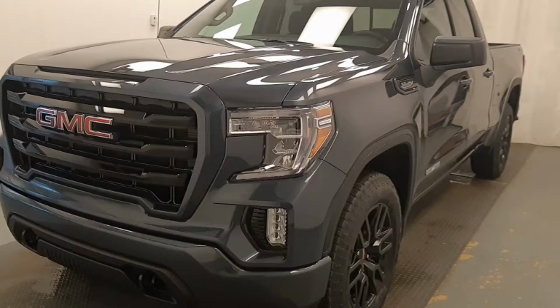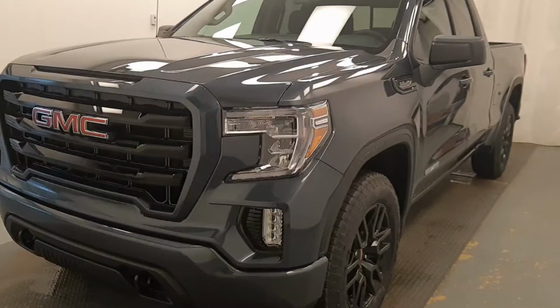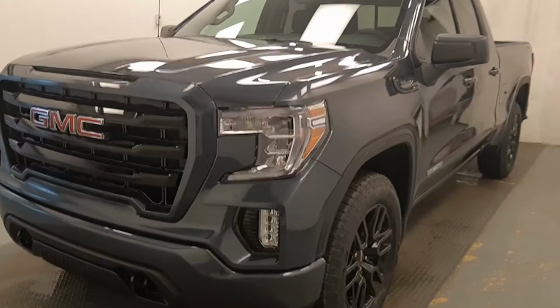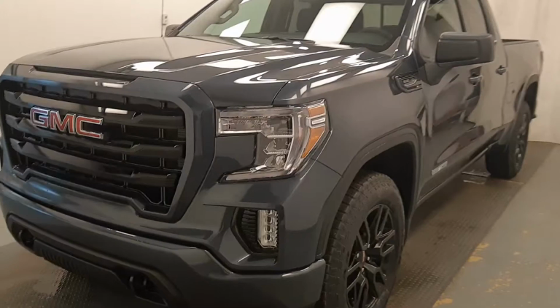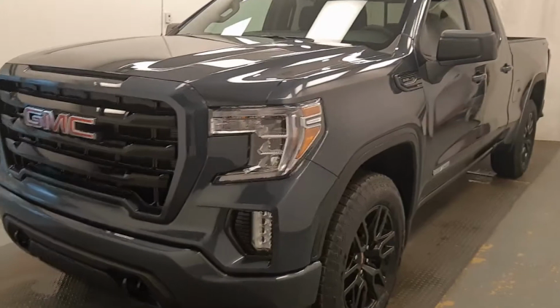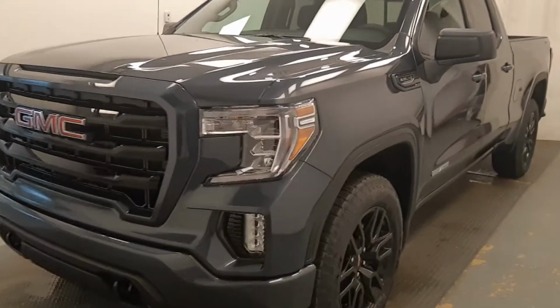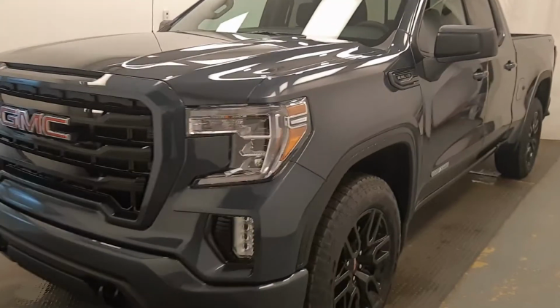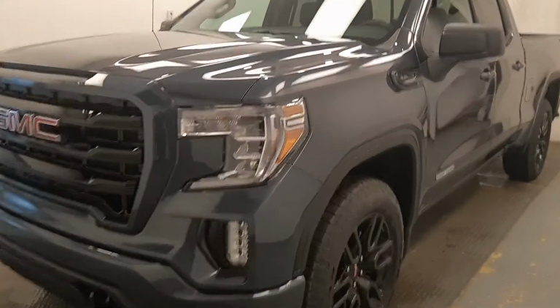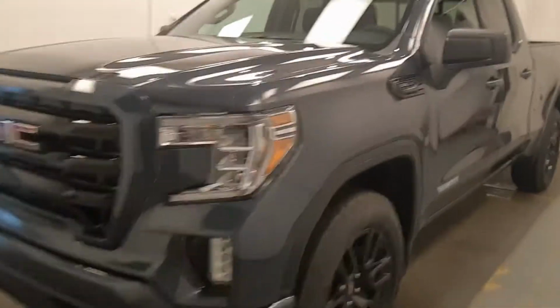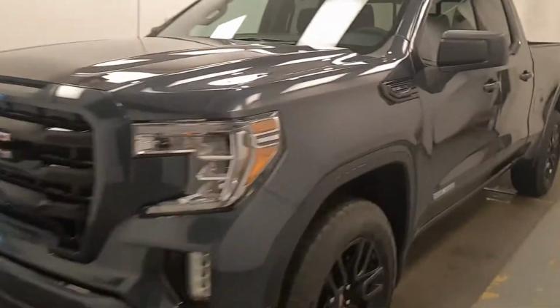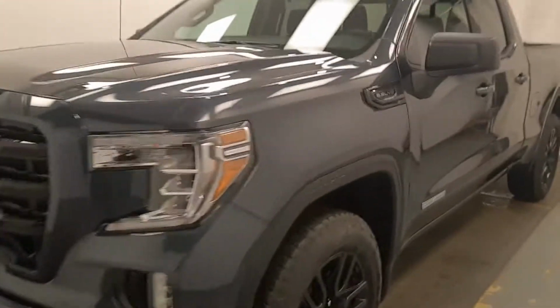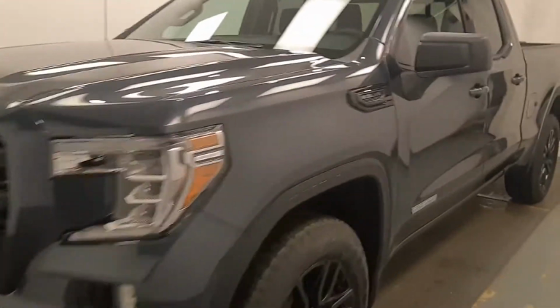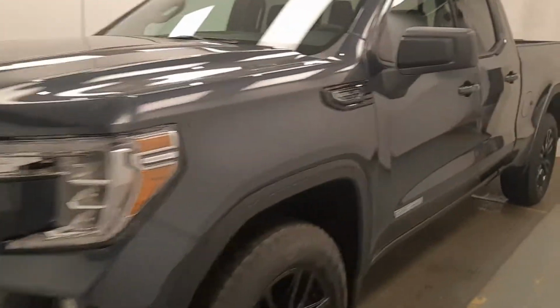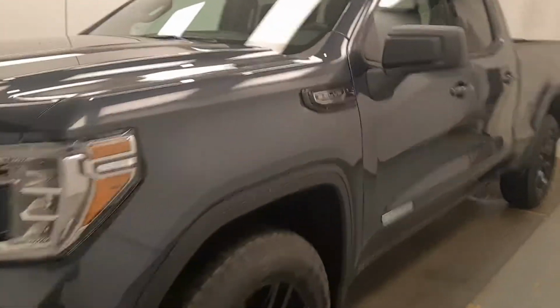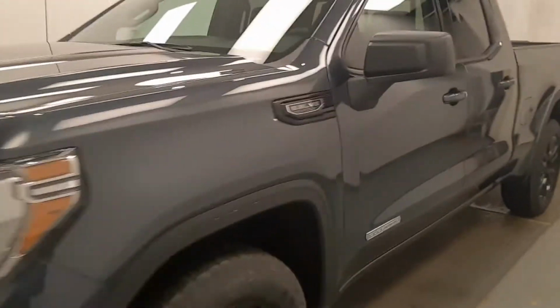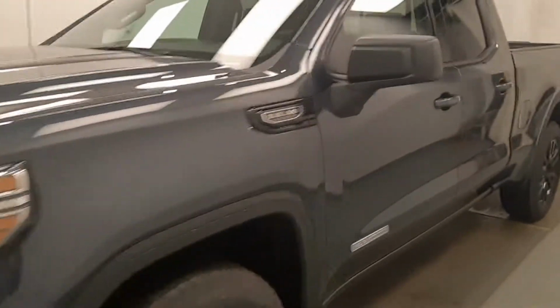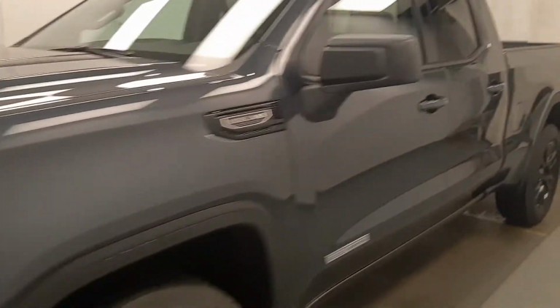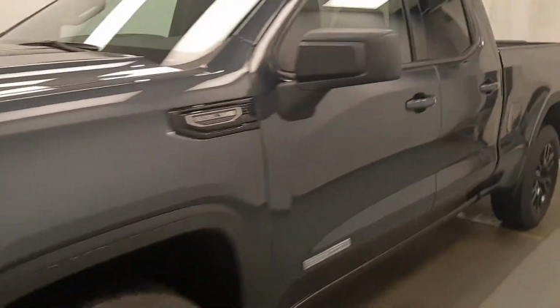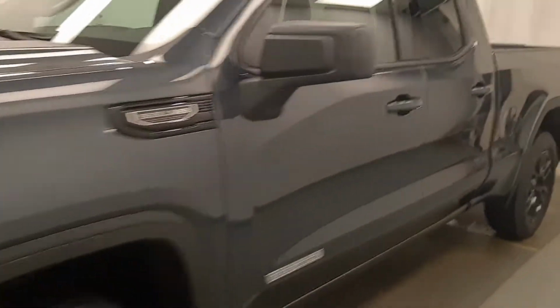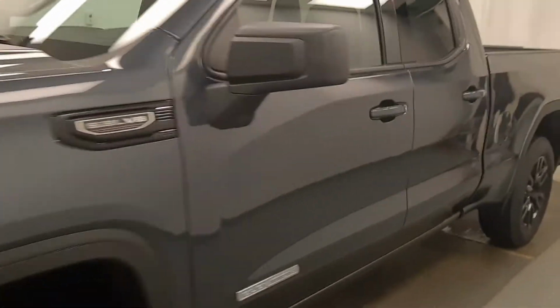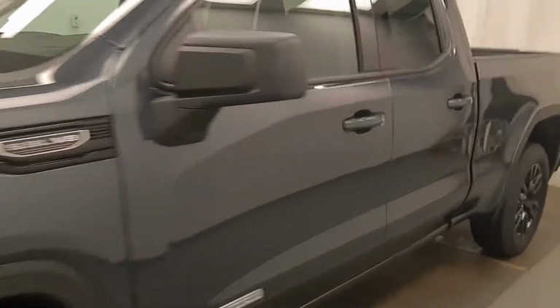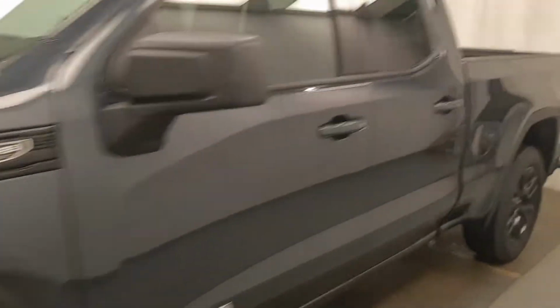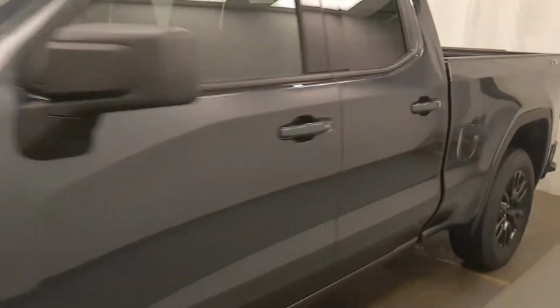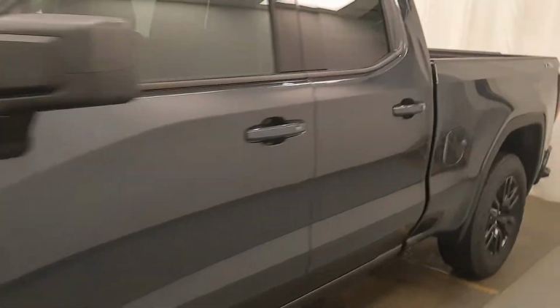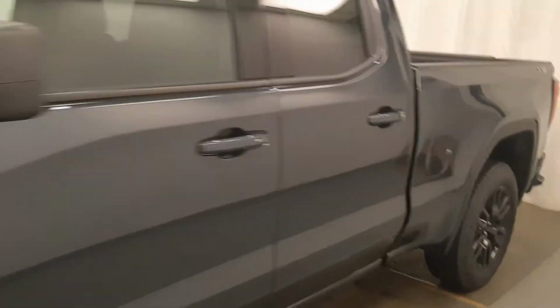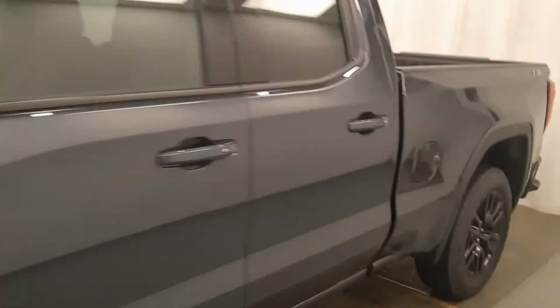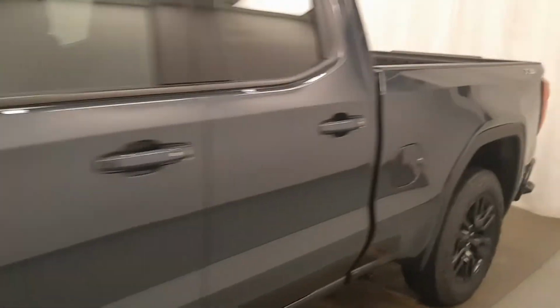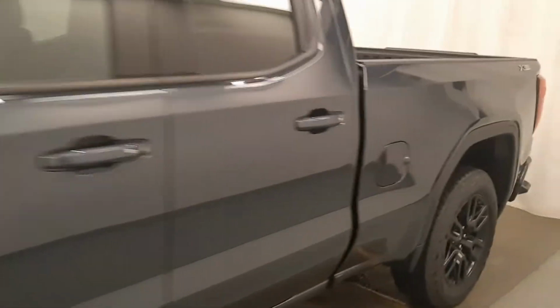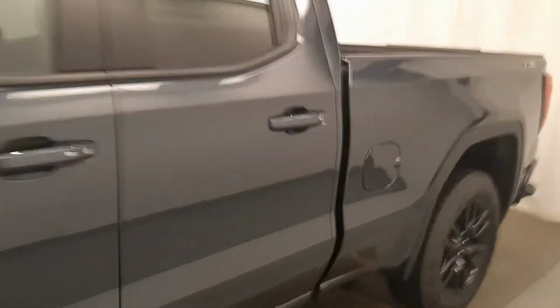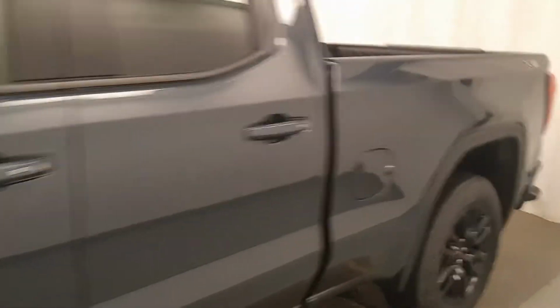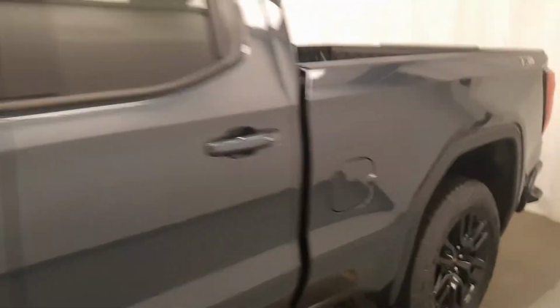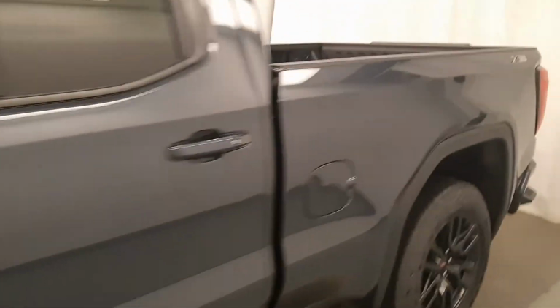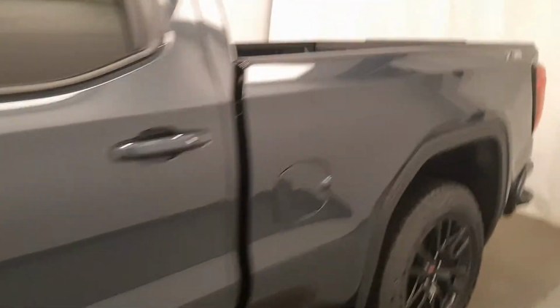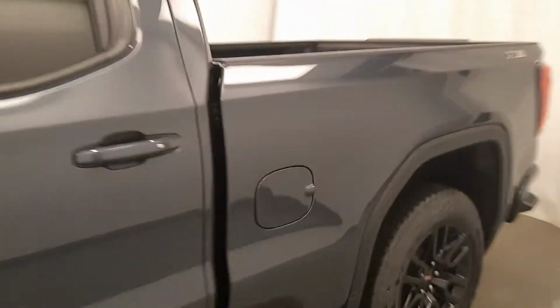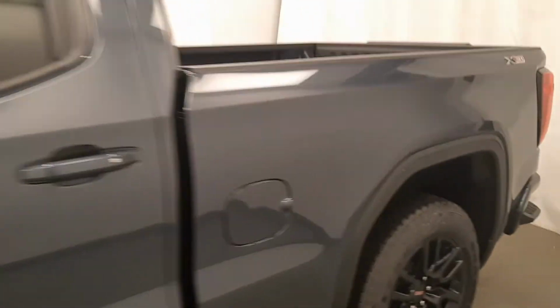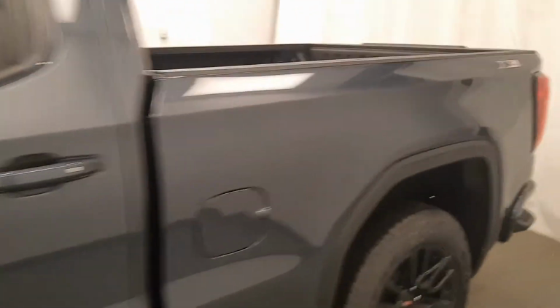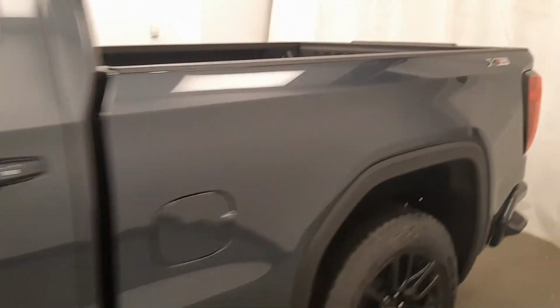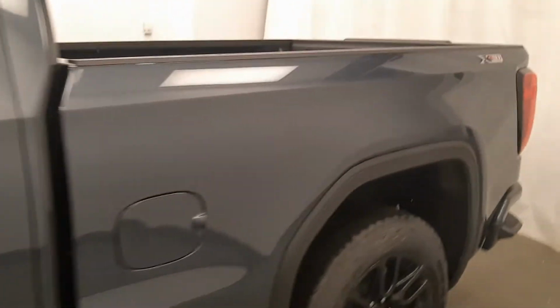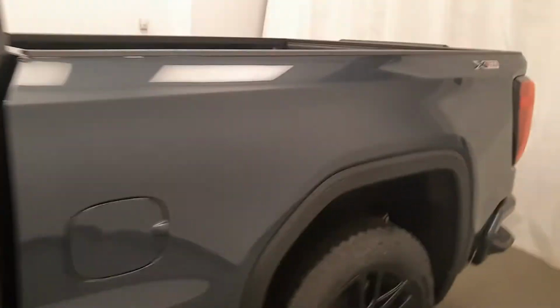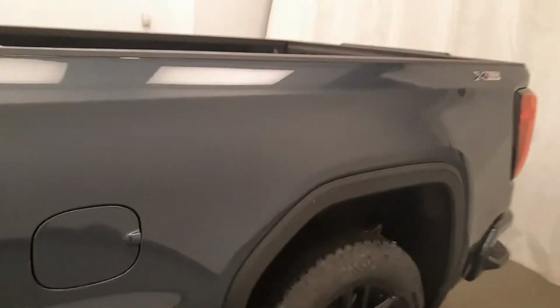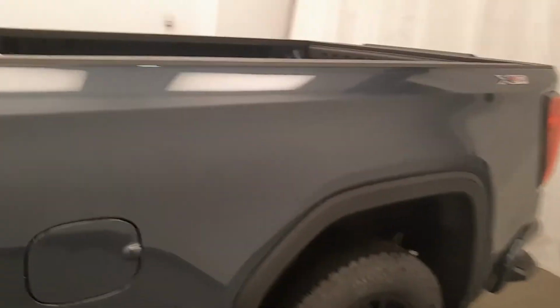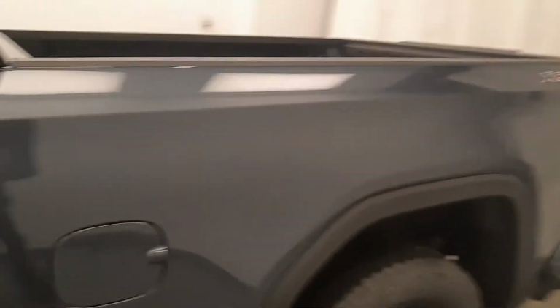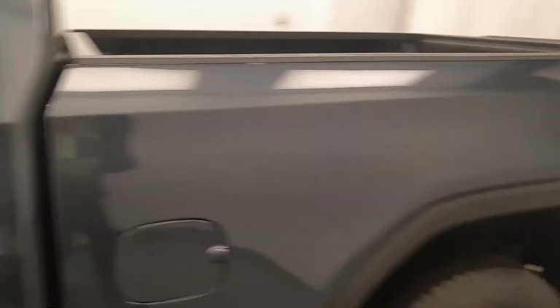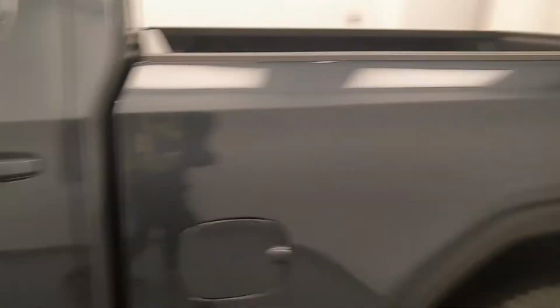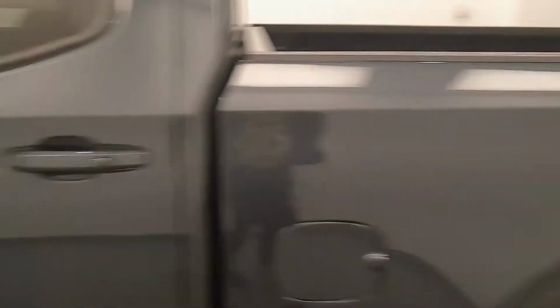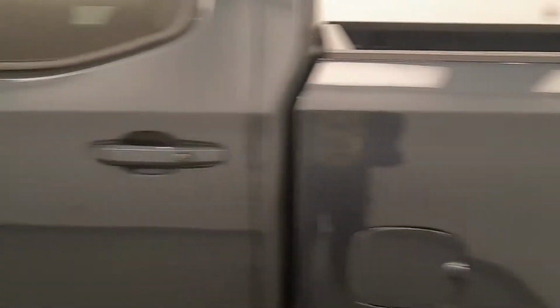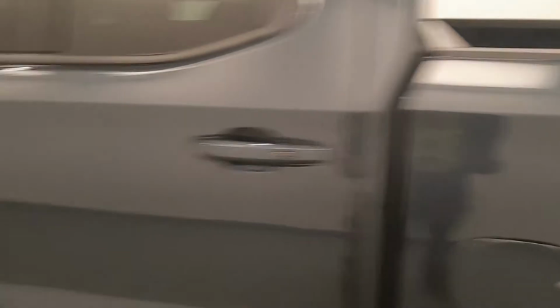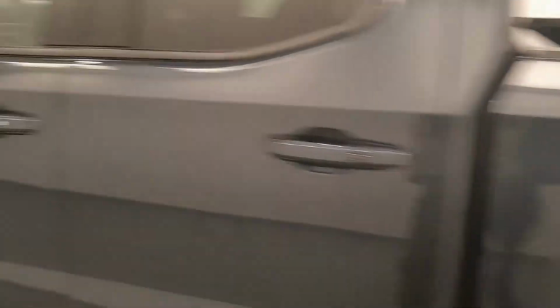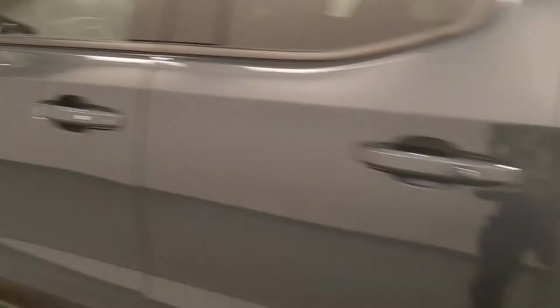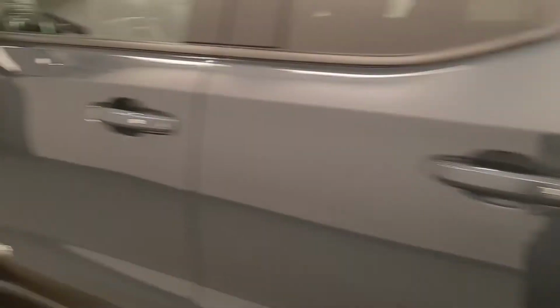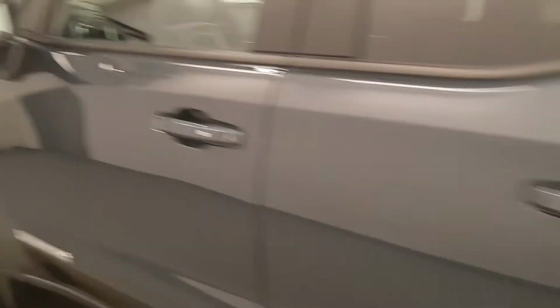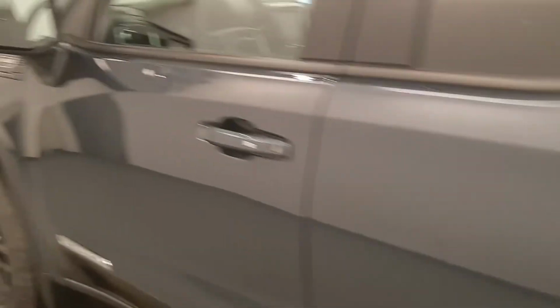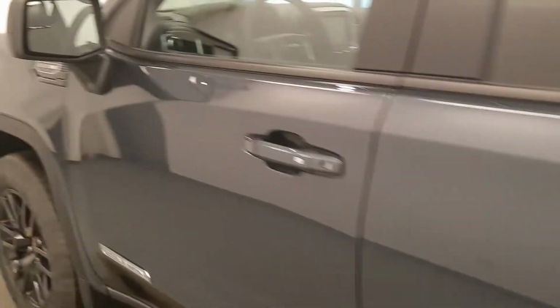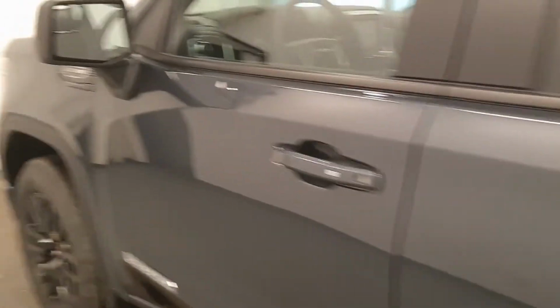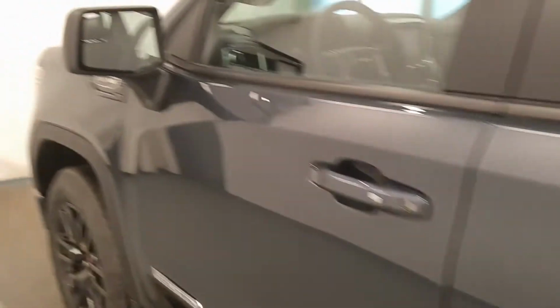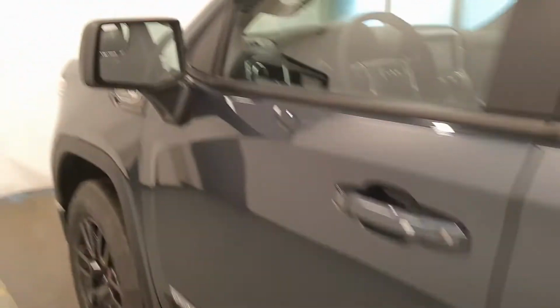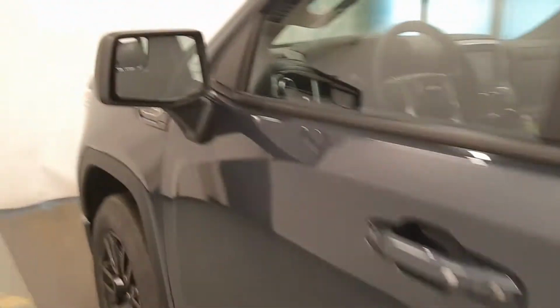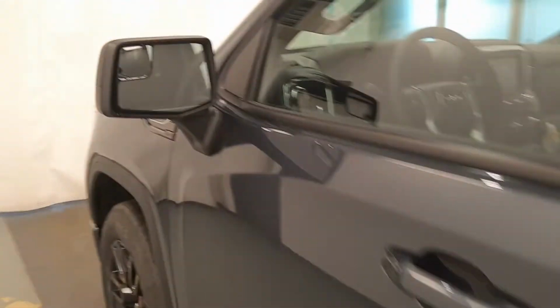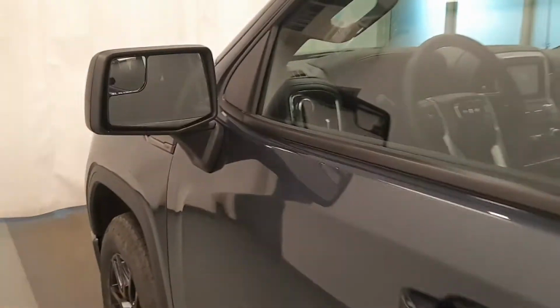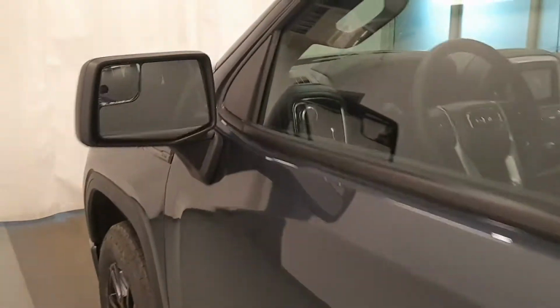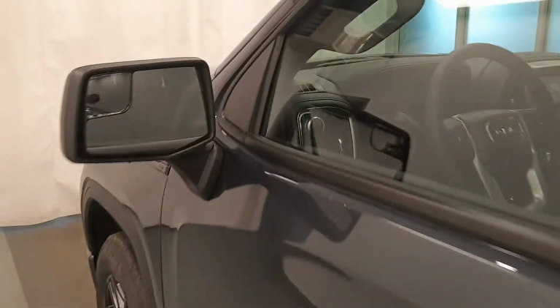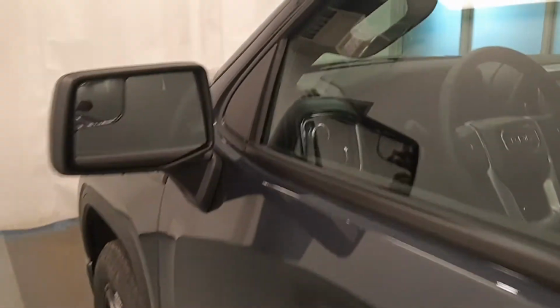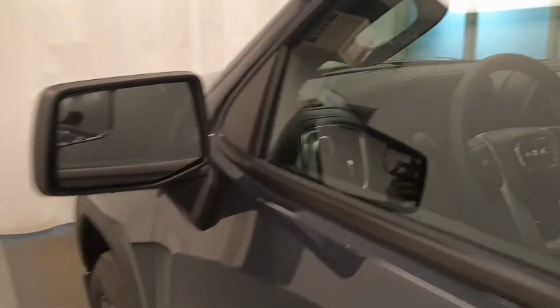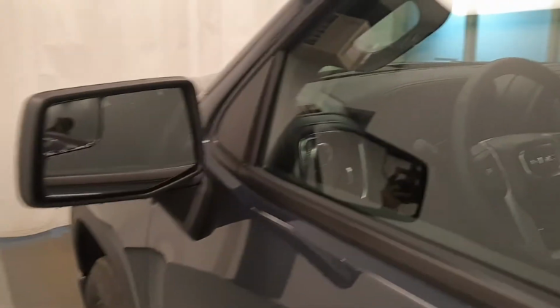Today we're viewing stock number 214792 on a 2020 GMC Sierra 1500 Elevation, and the exterior color is Dark Sky.